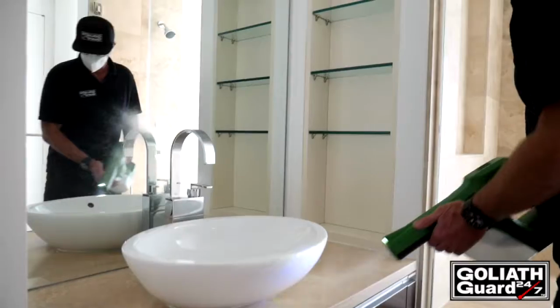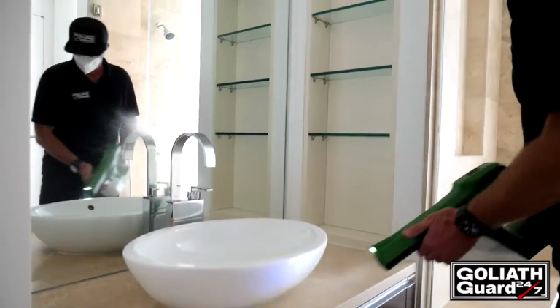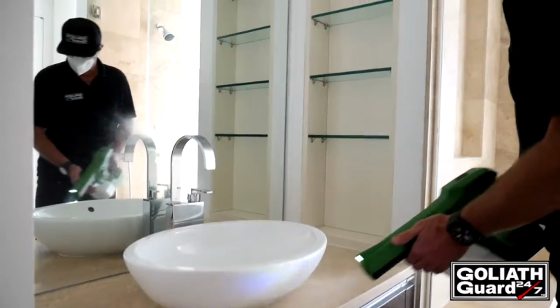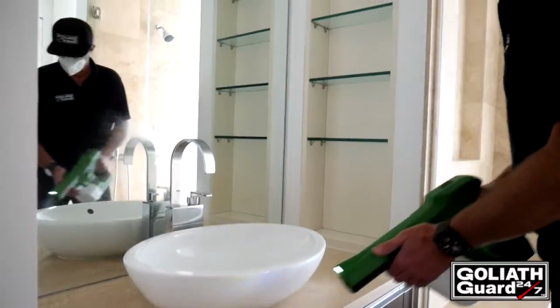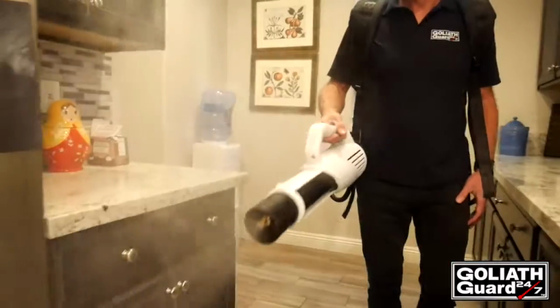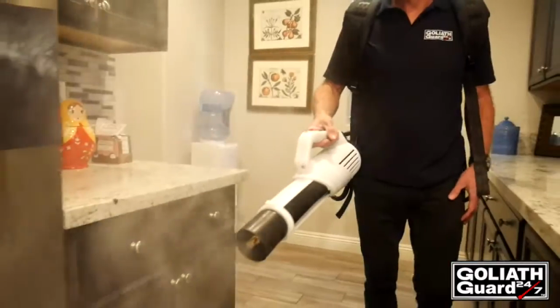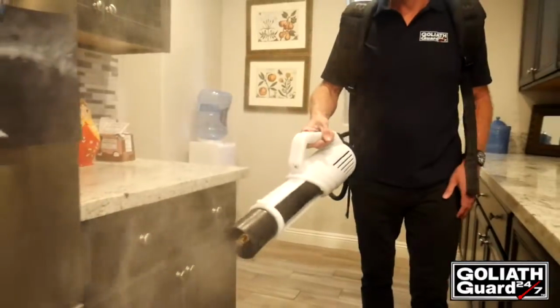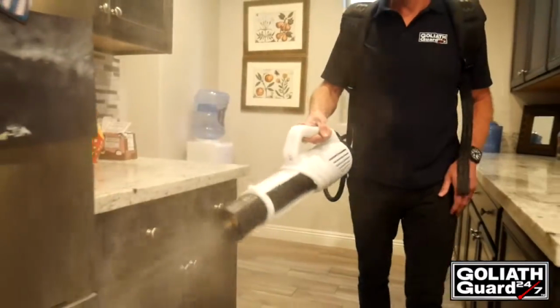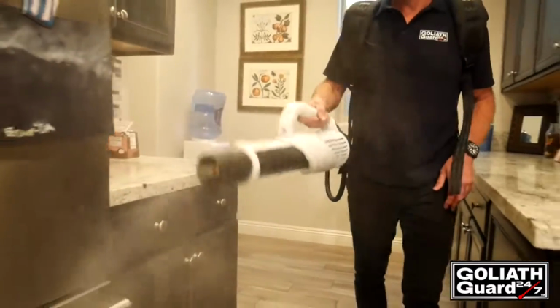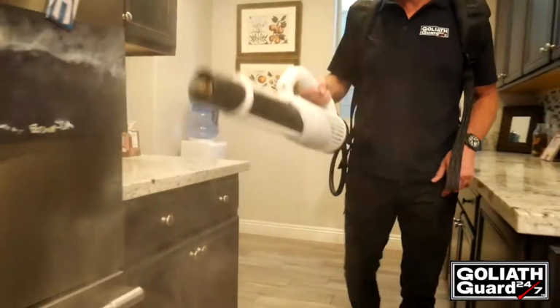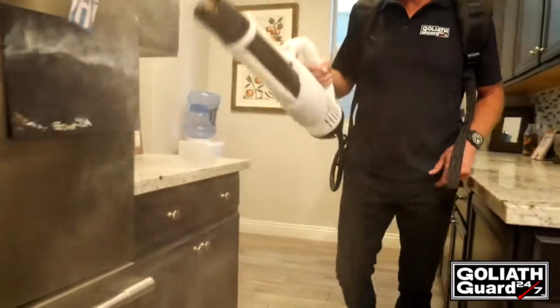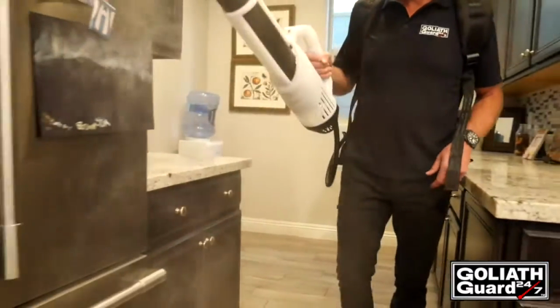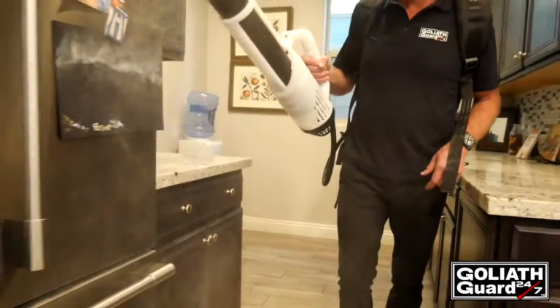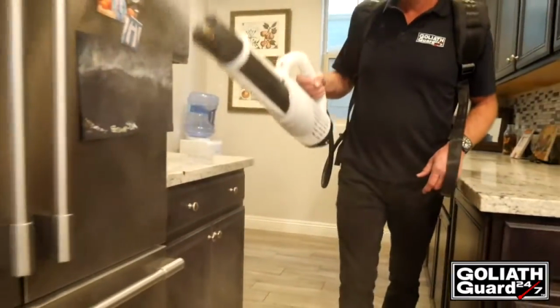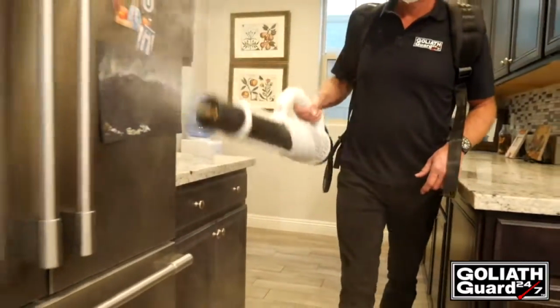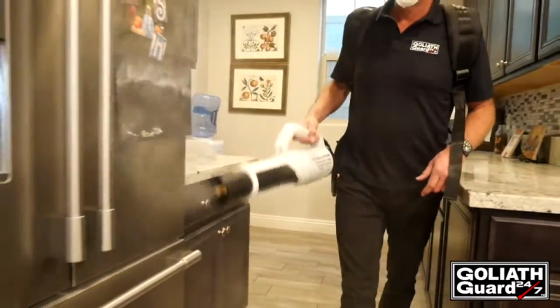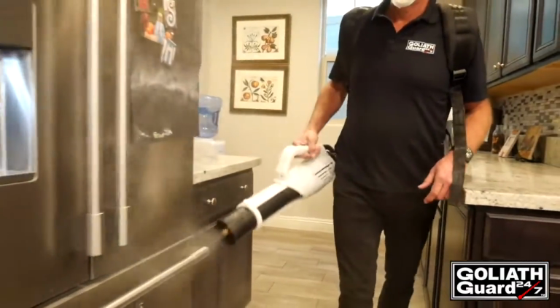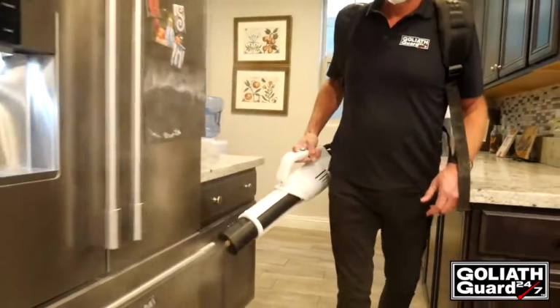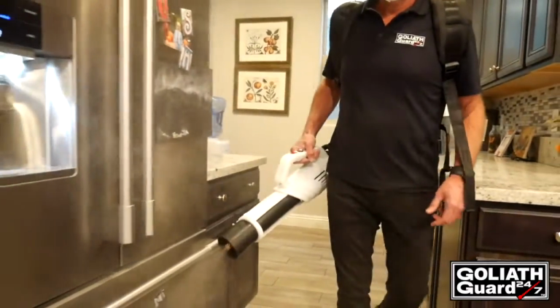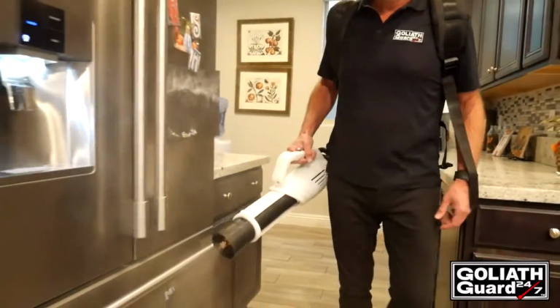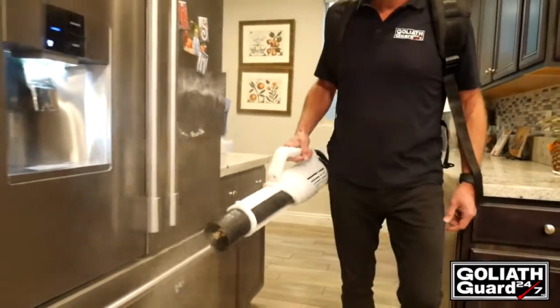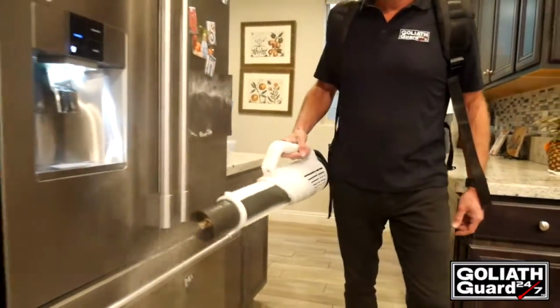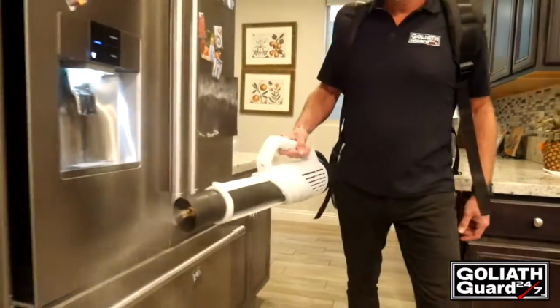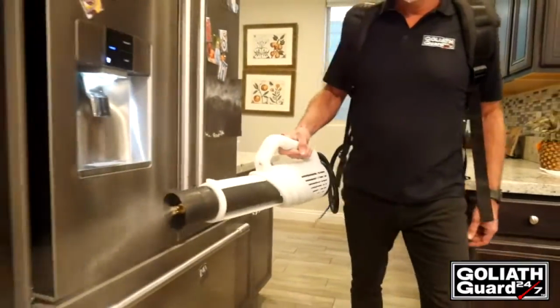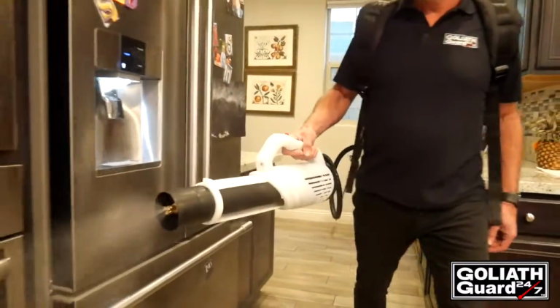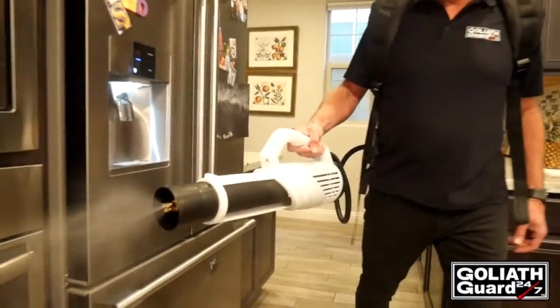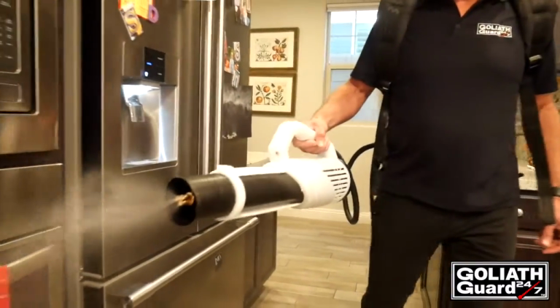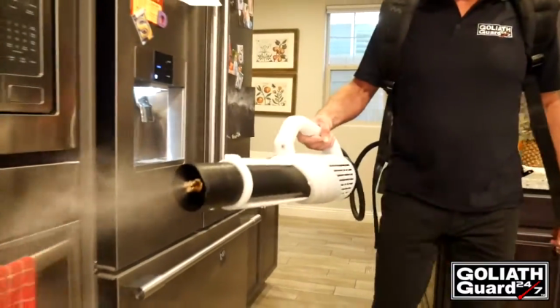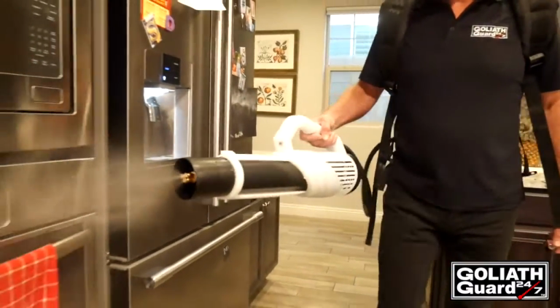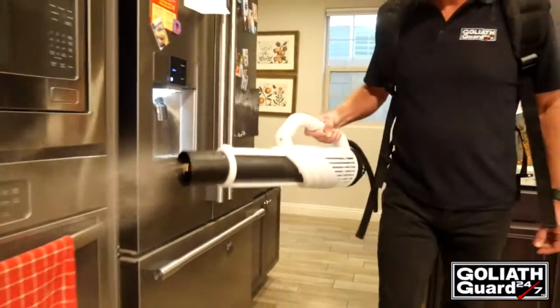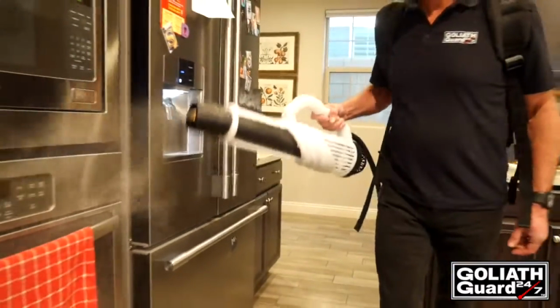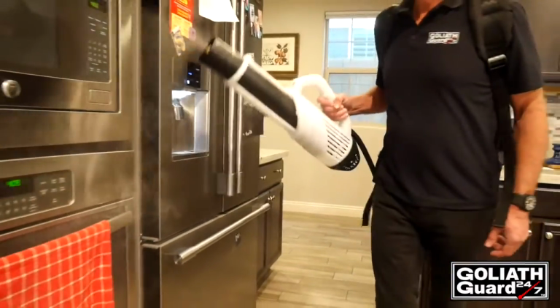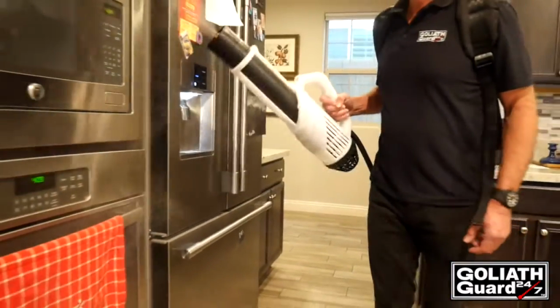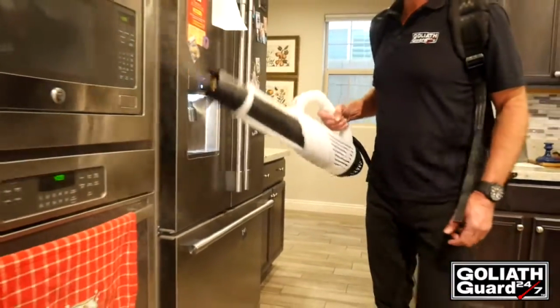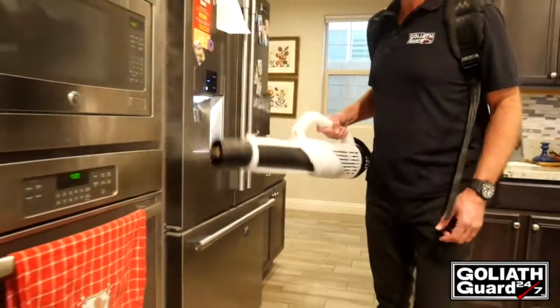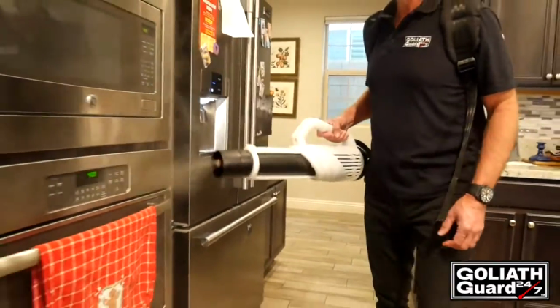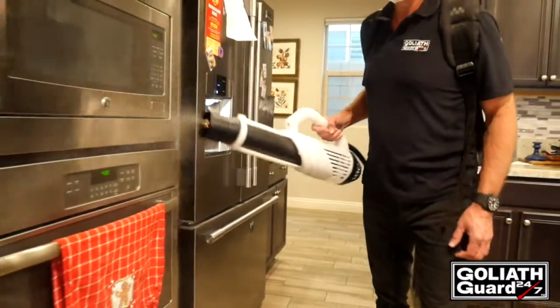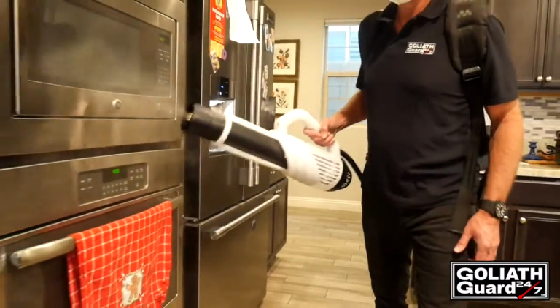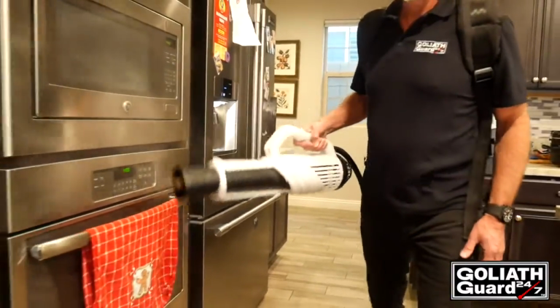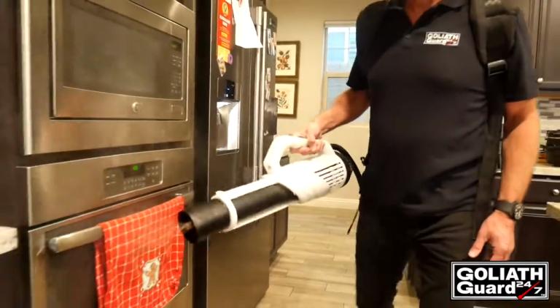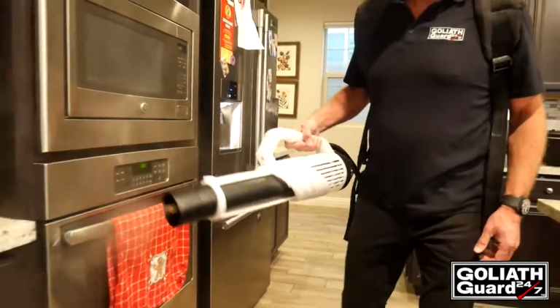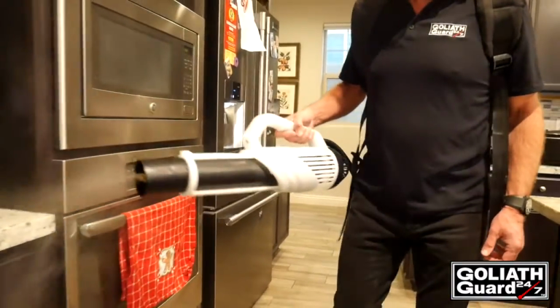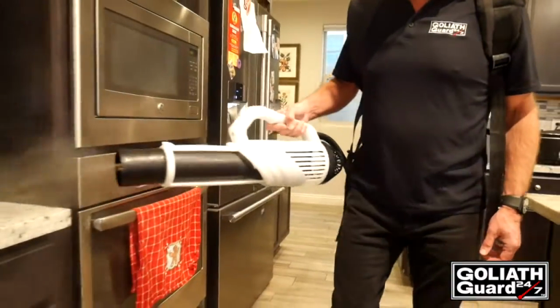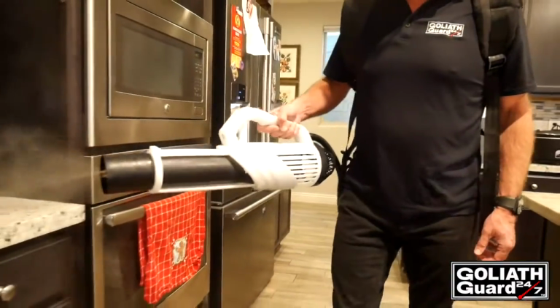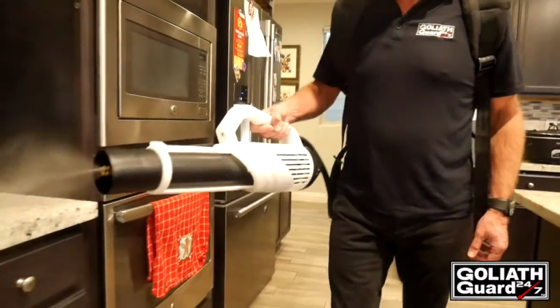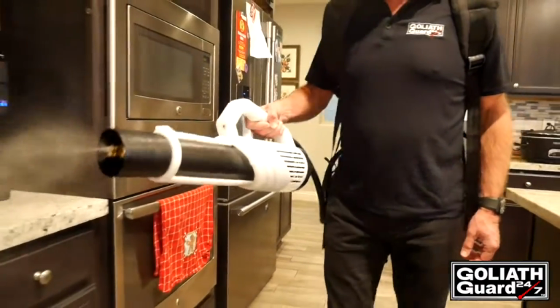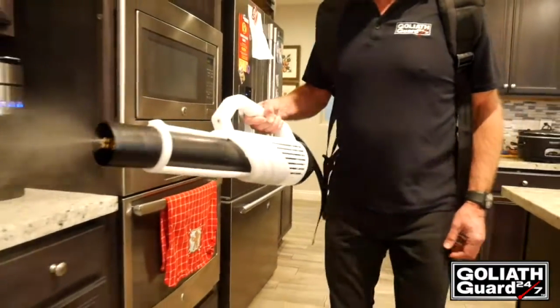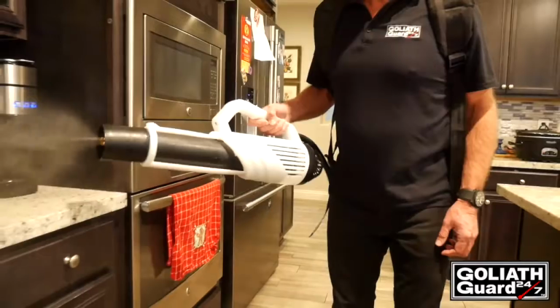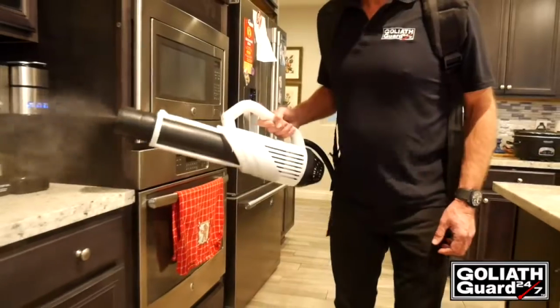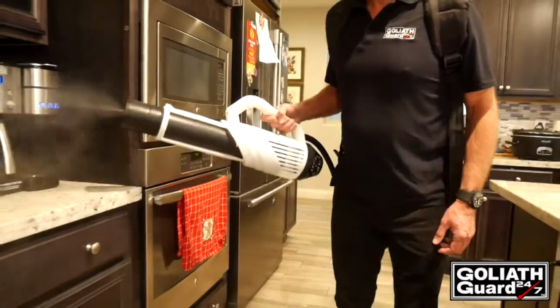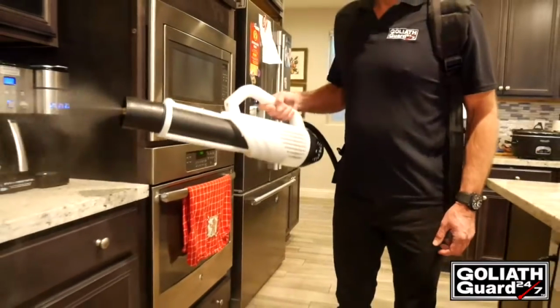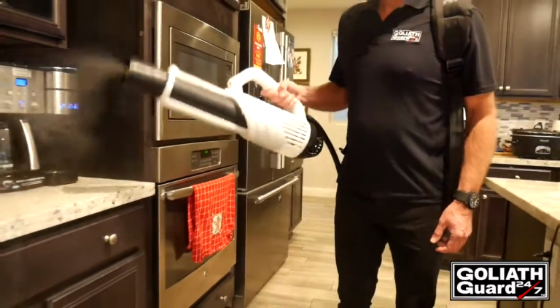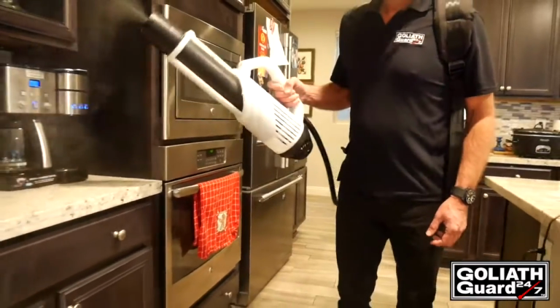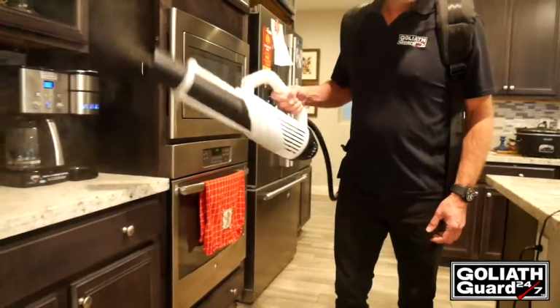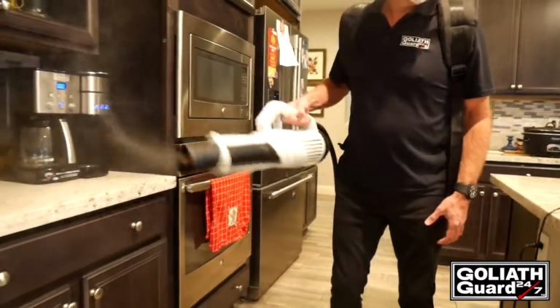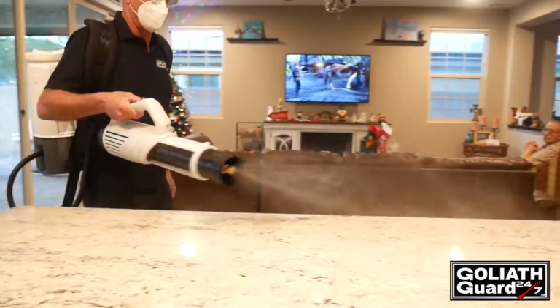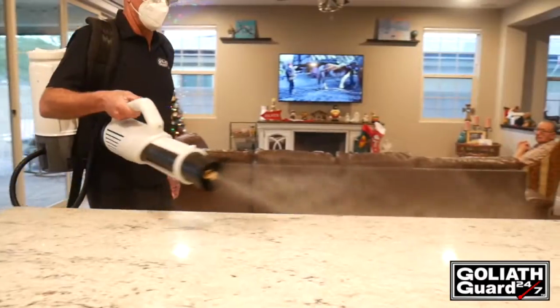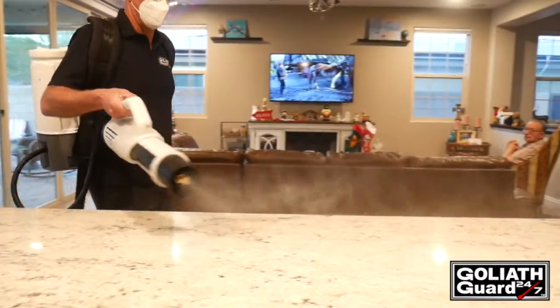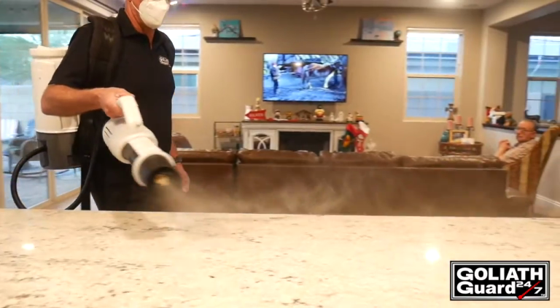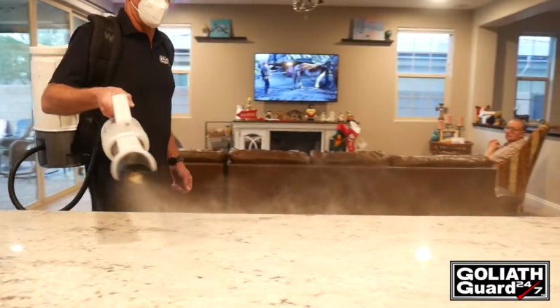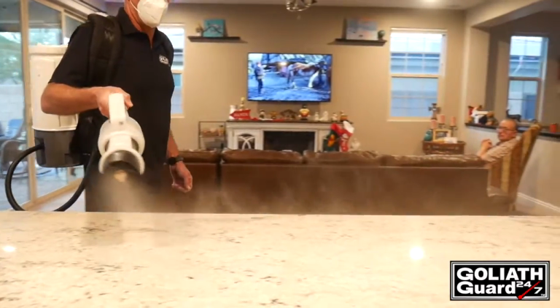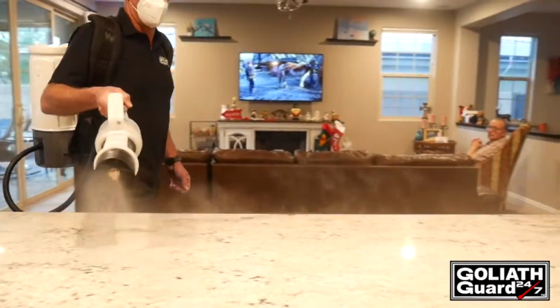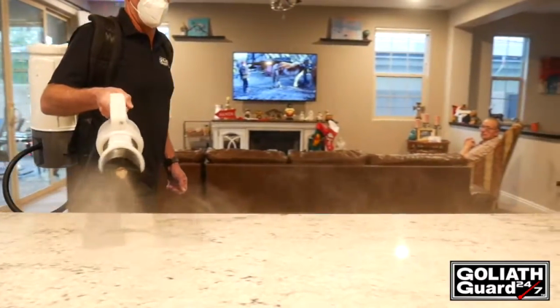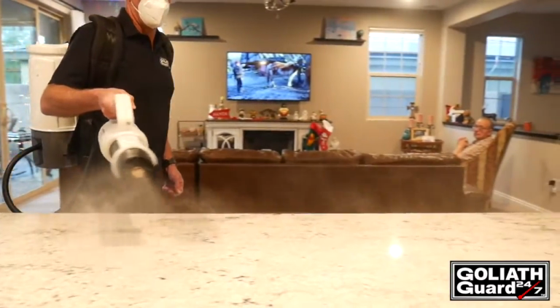I personally have treated my home, office, and car surfaces with Goliath Guard to create a safer environment for me, my clients, and my family.